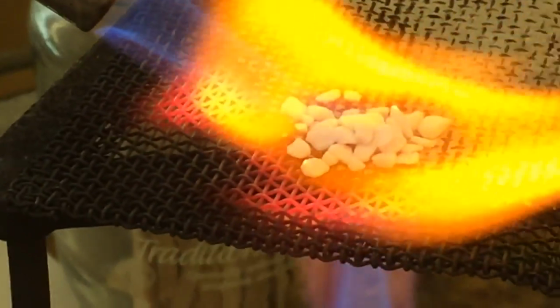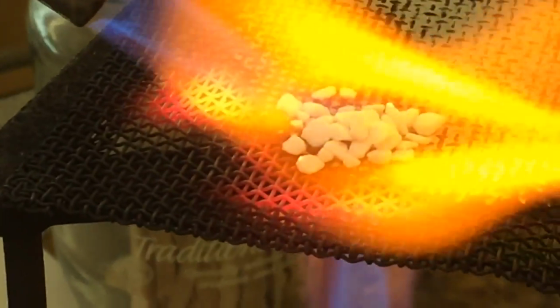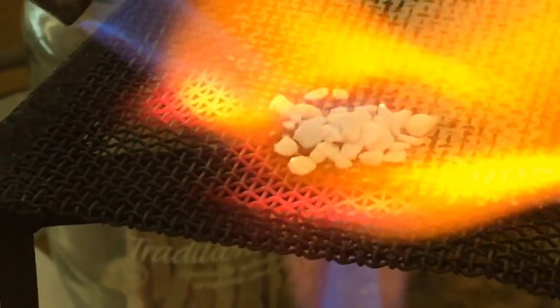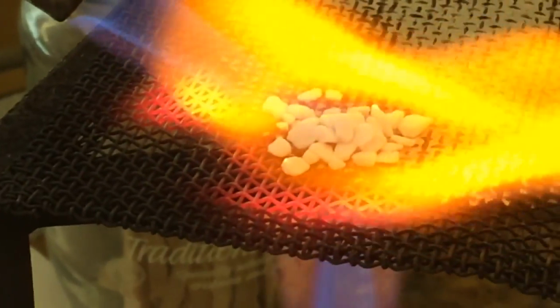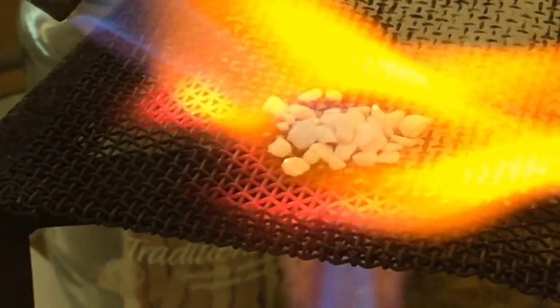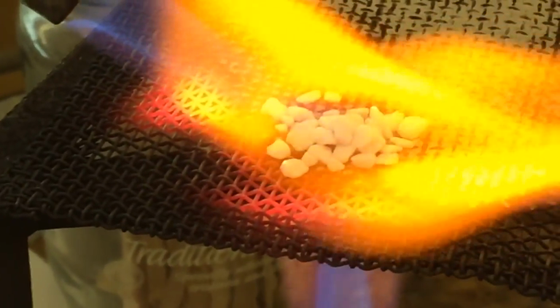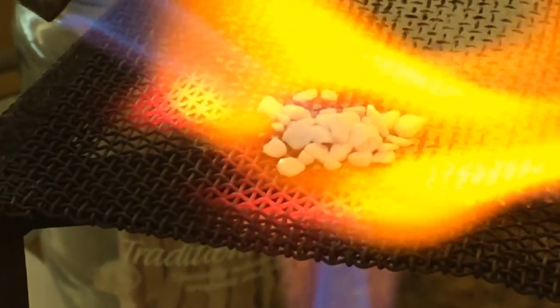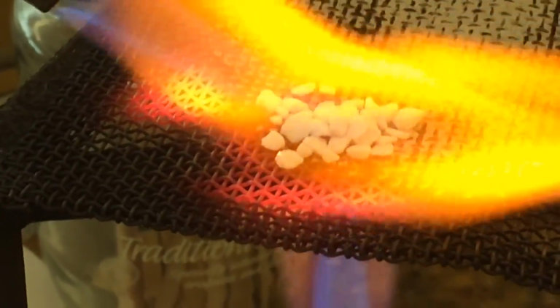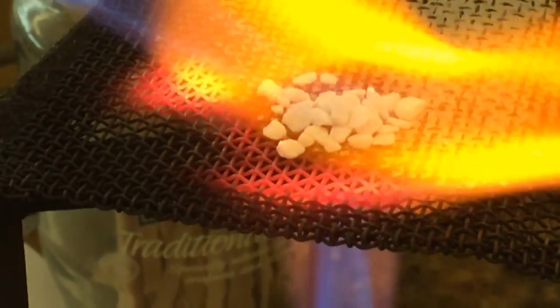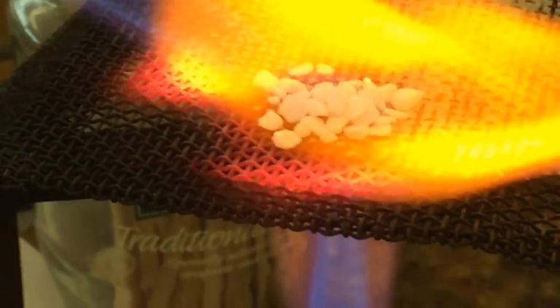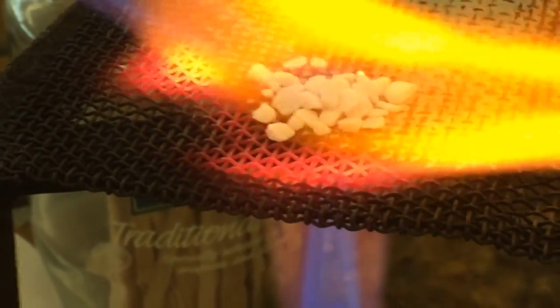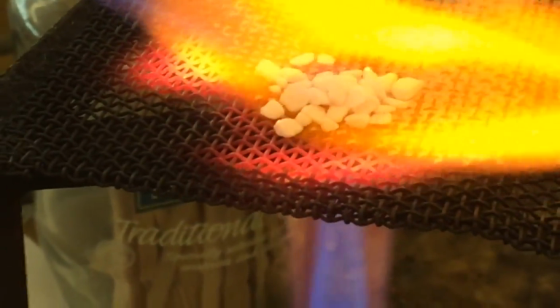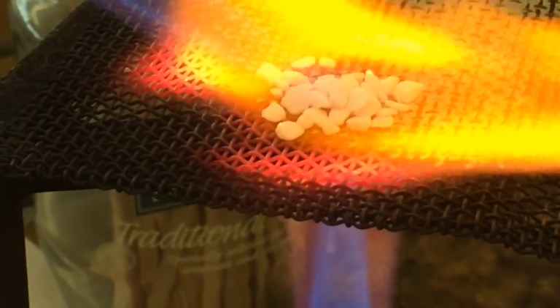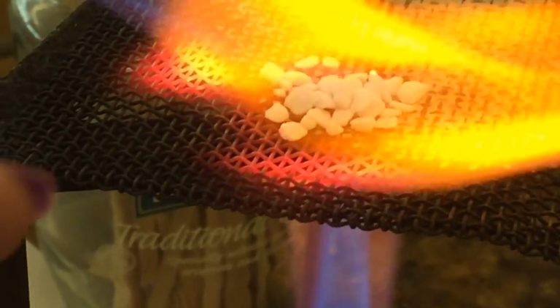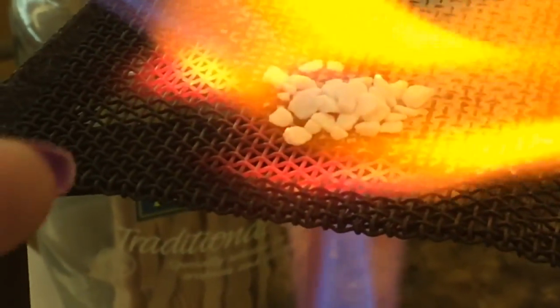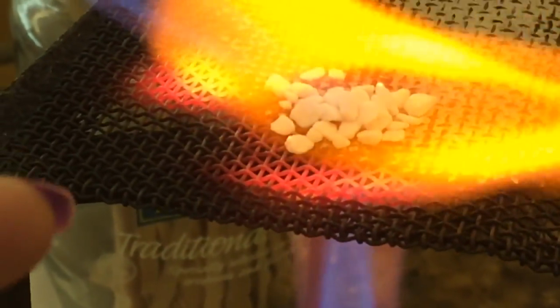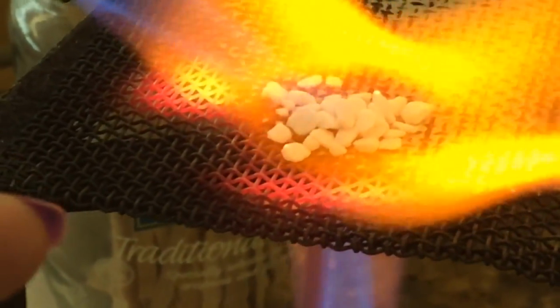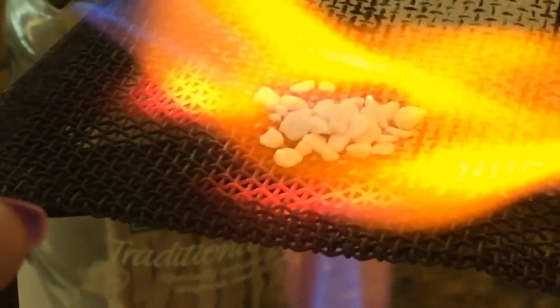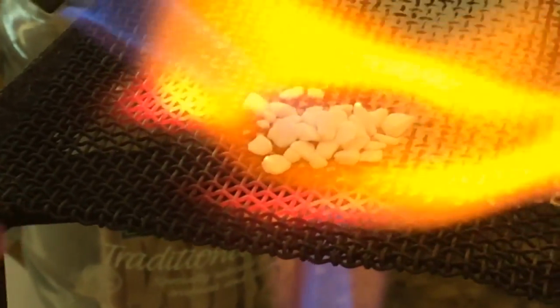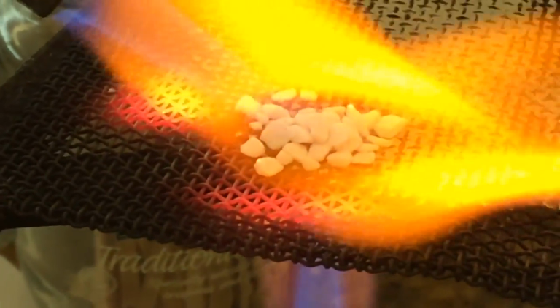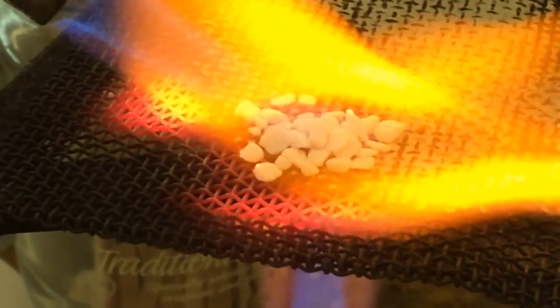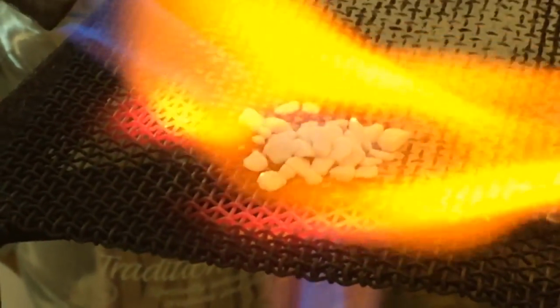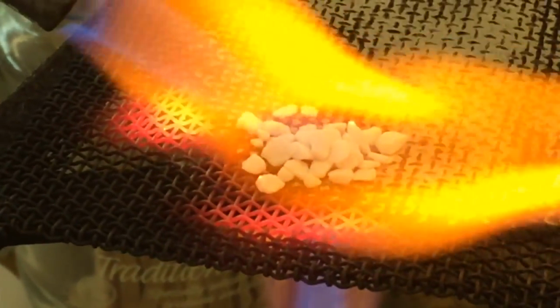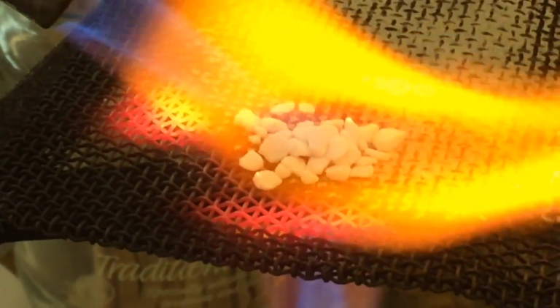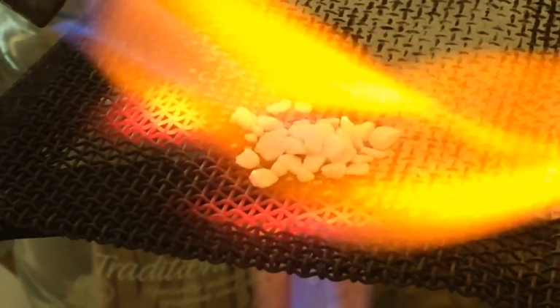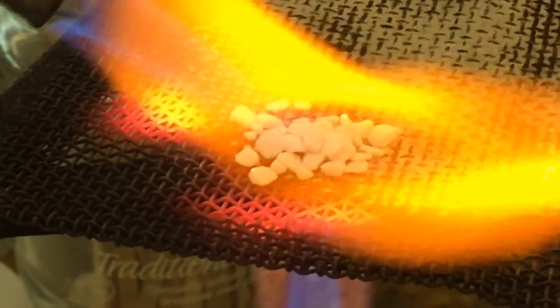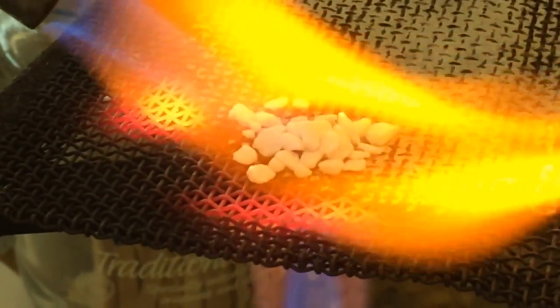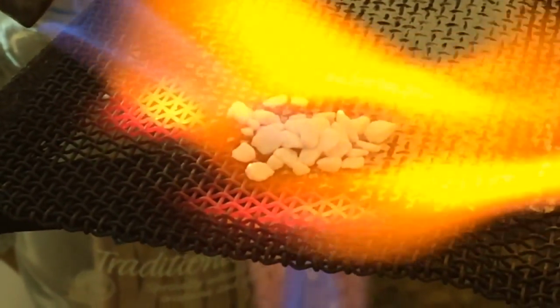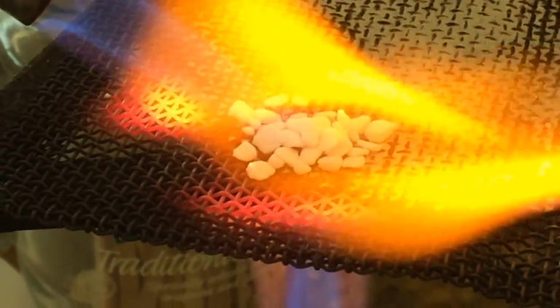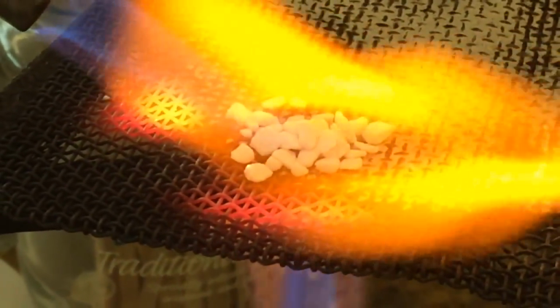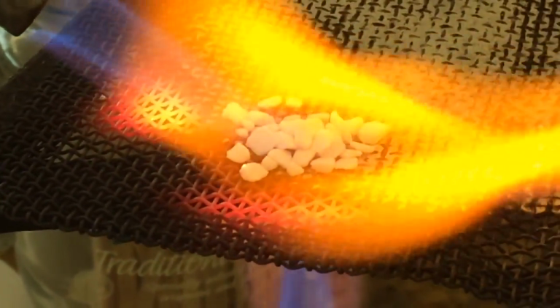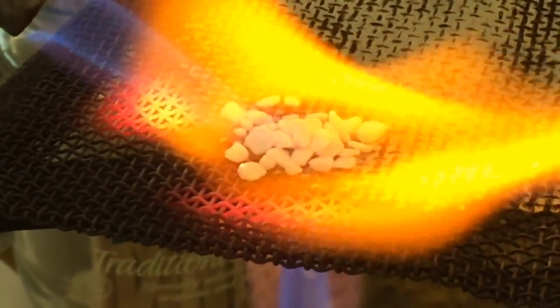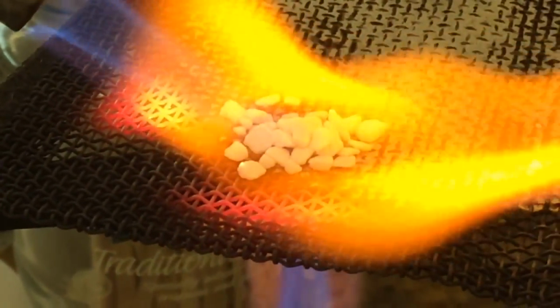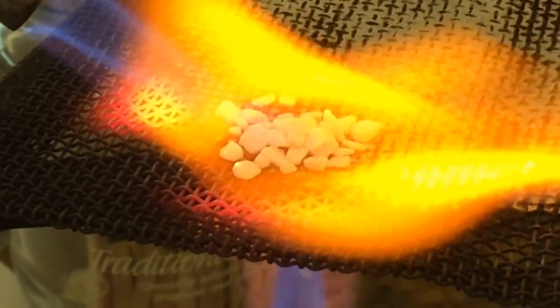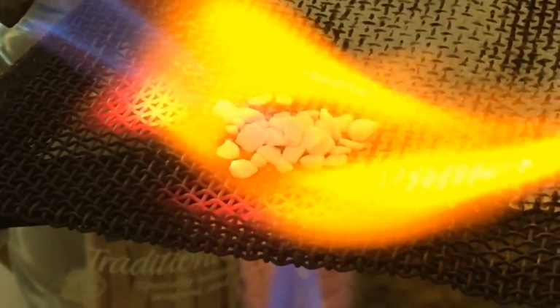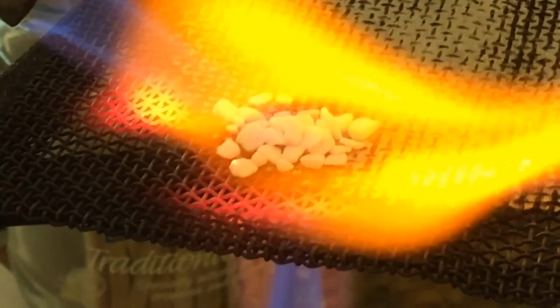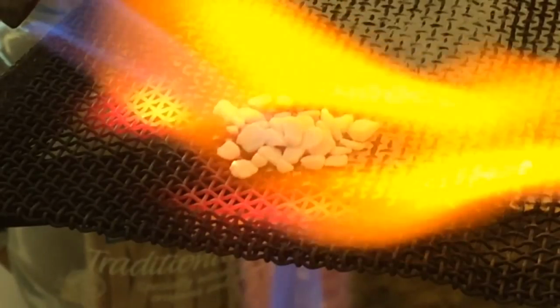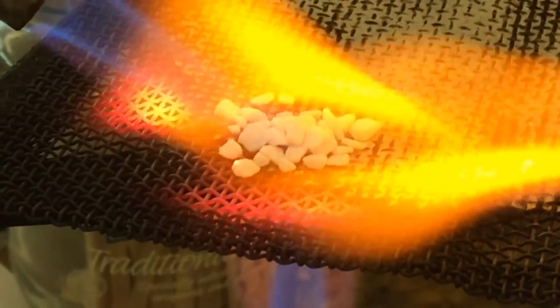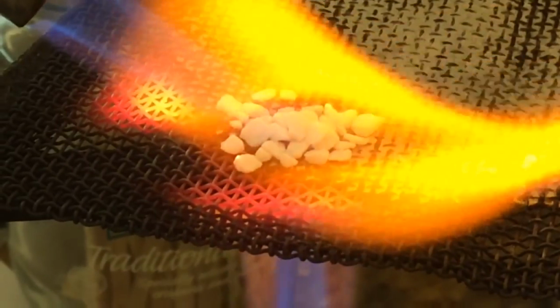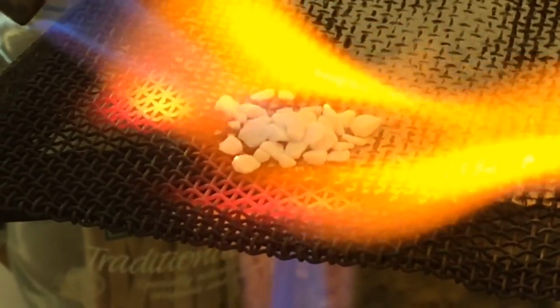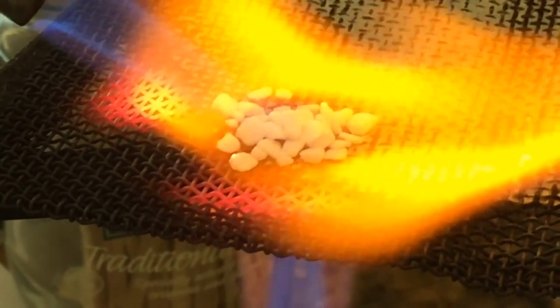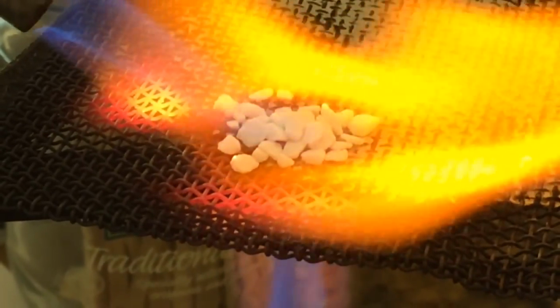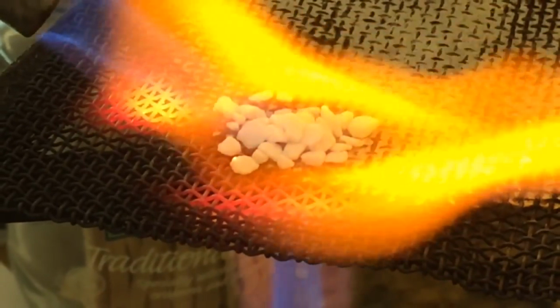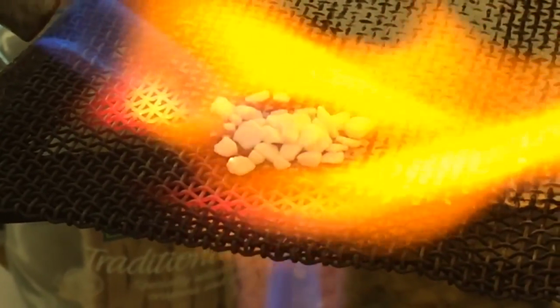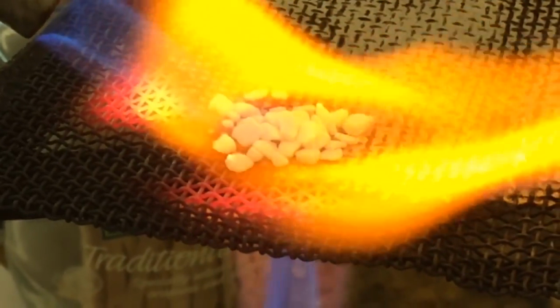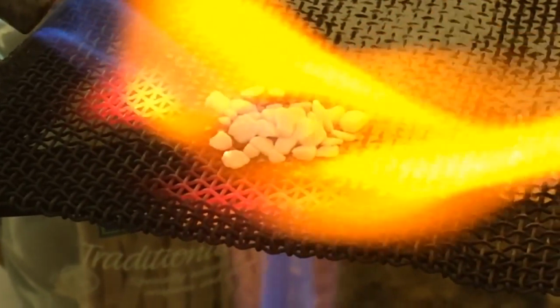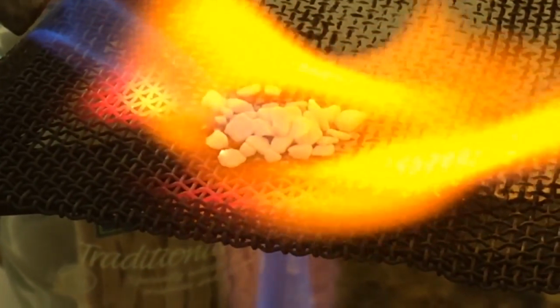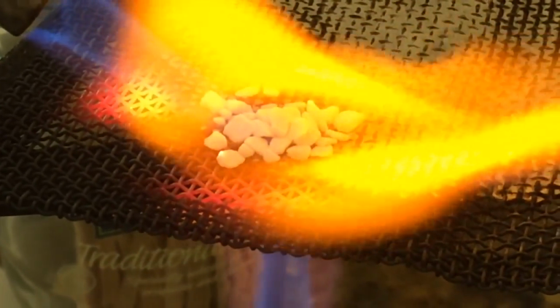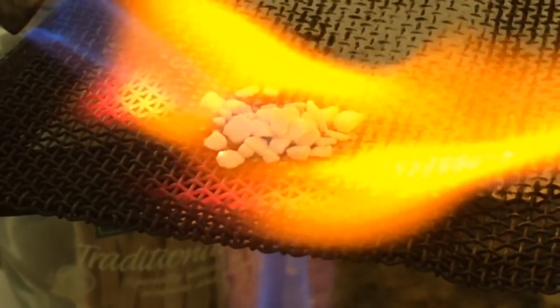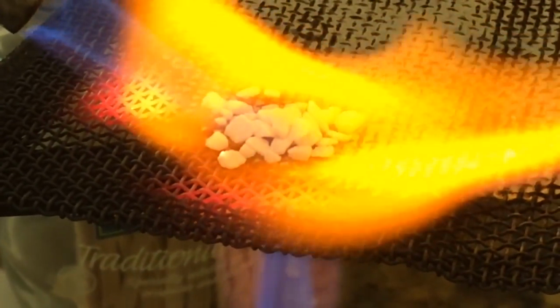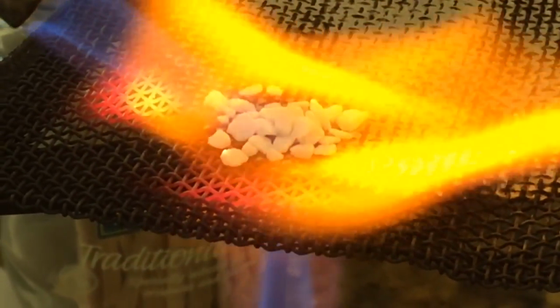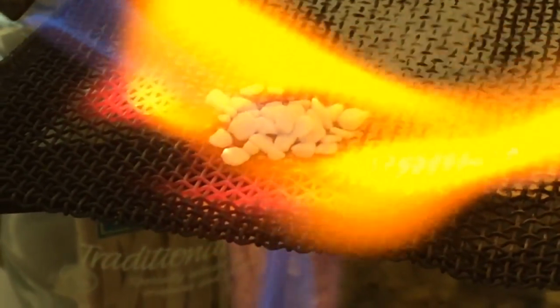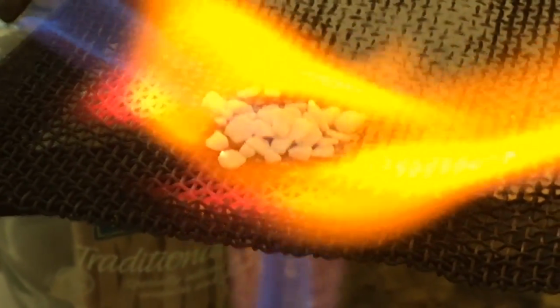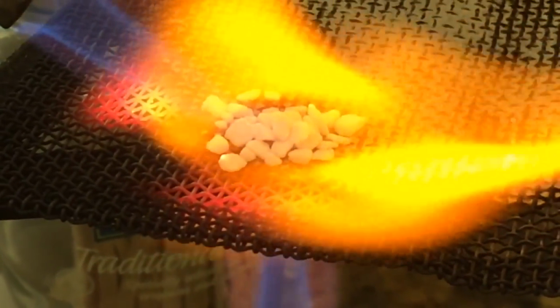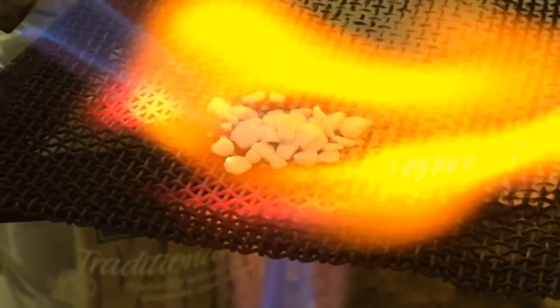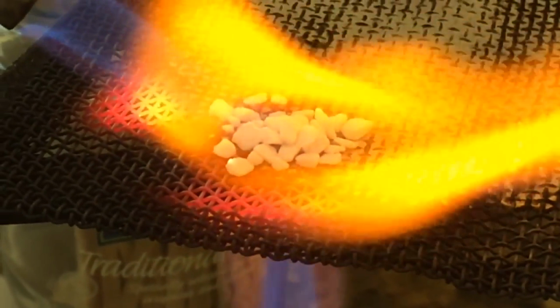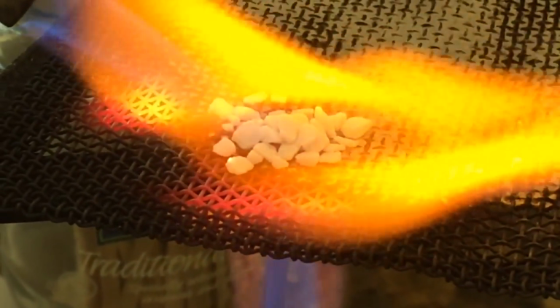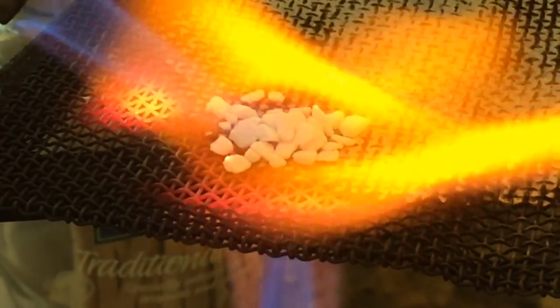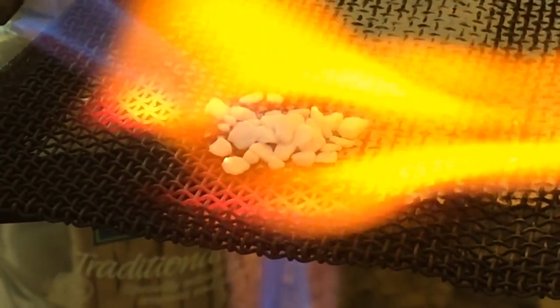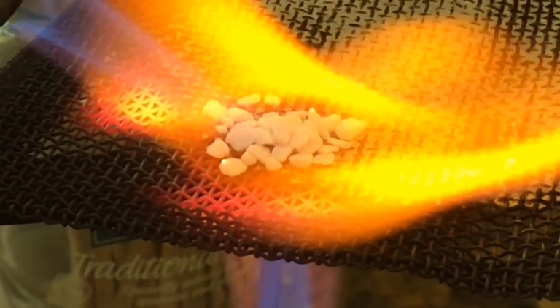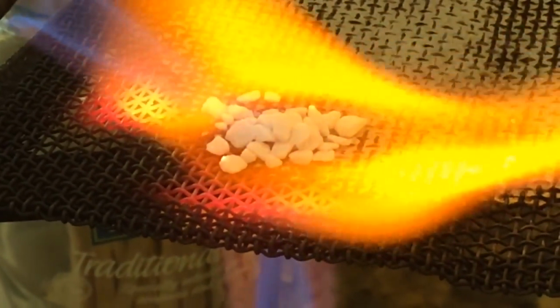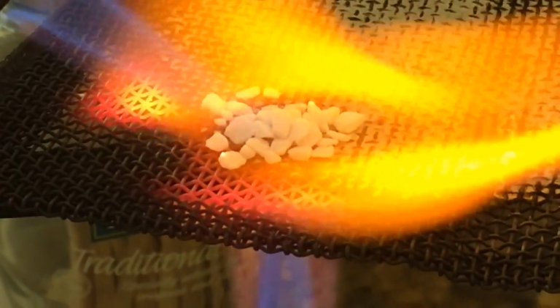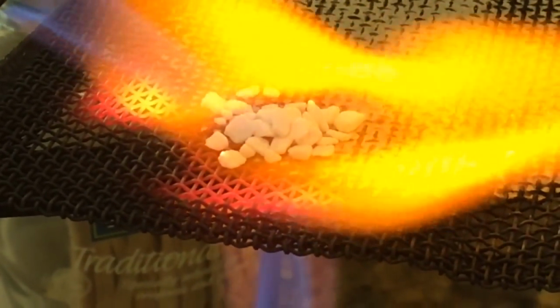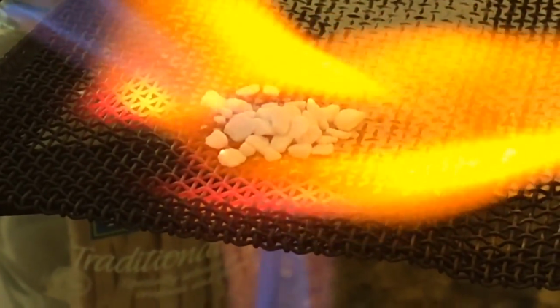If we just see, just here we can start to see the tips of some of them glowing already. You need to do this for about 10 minutes.